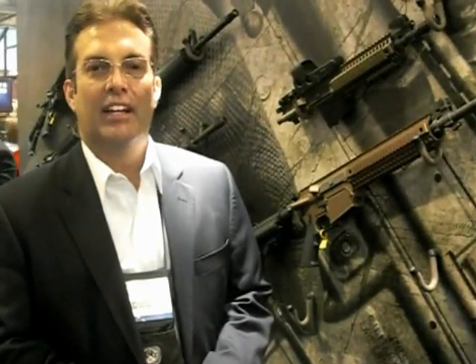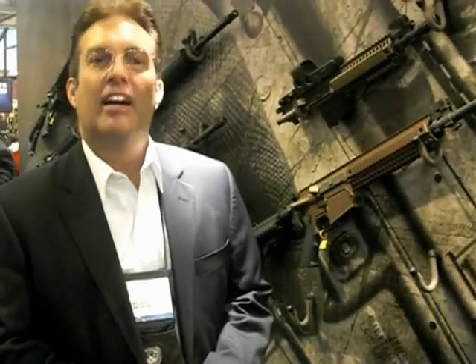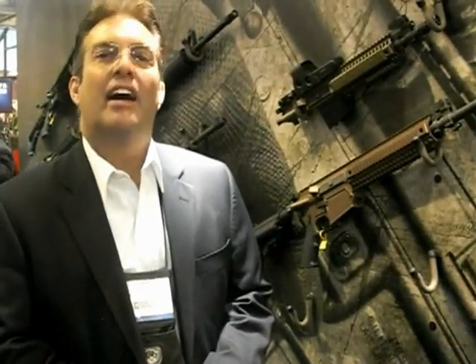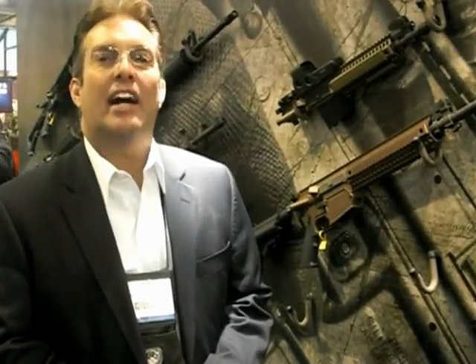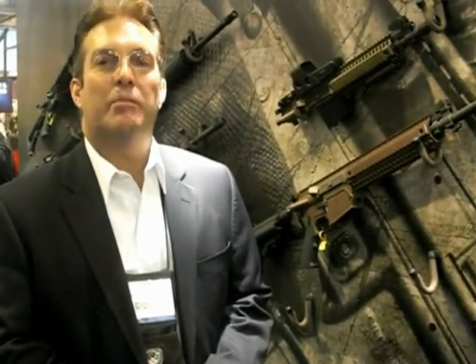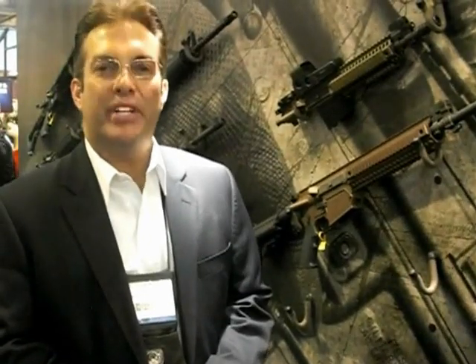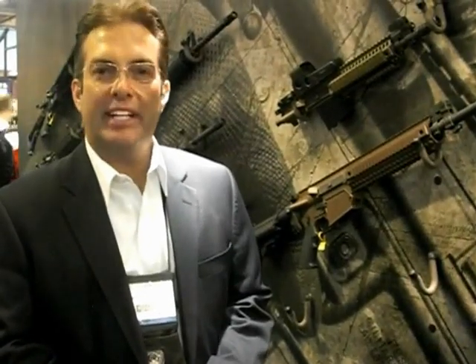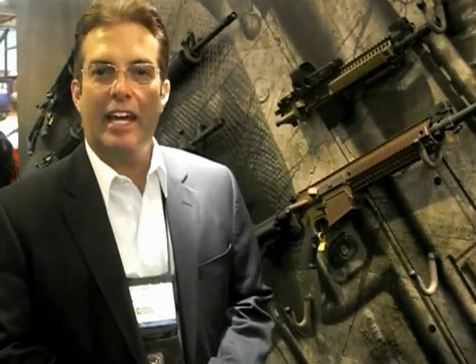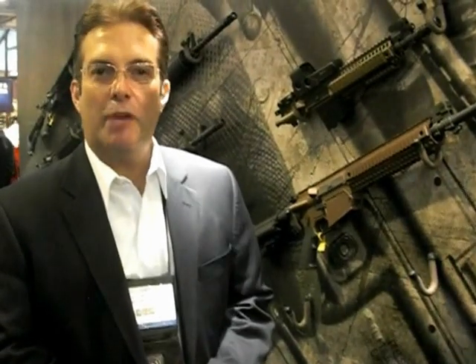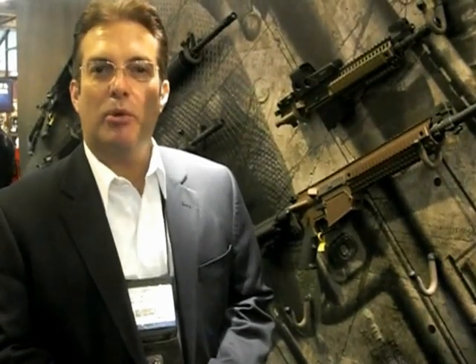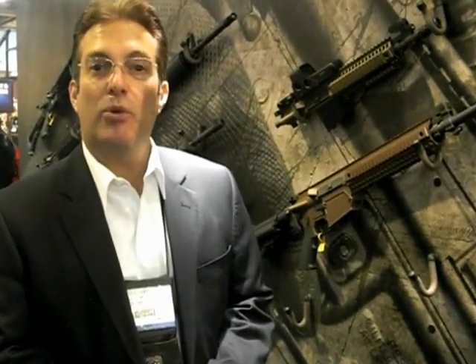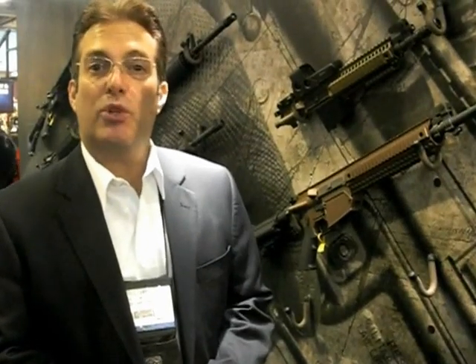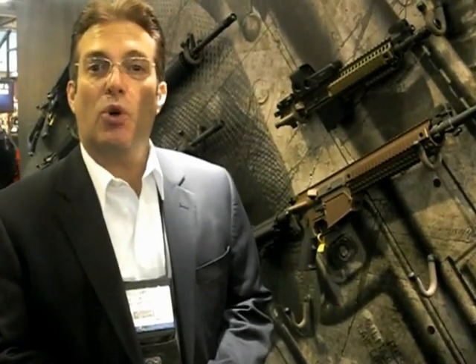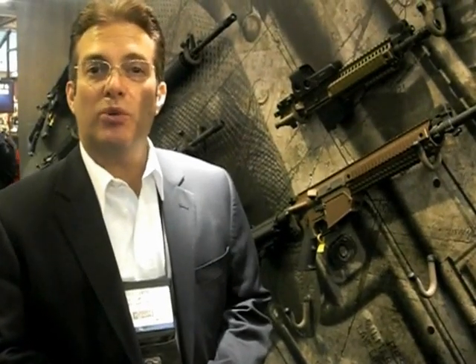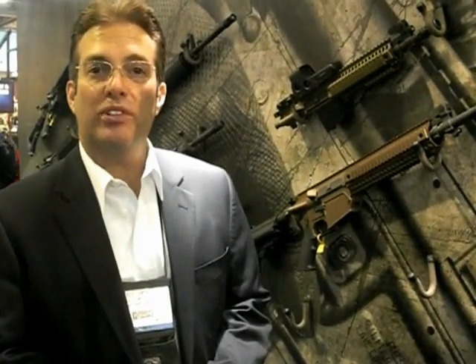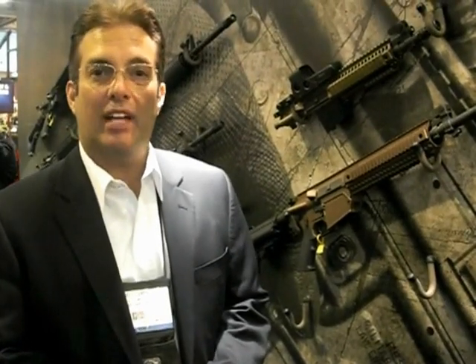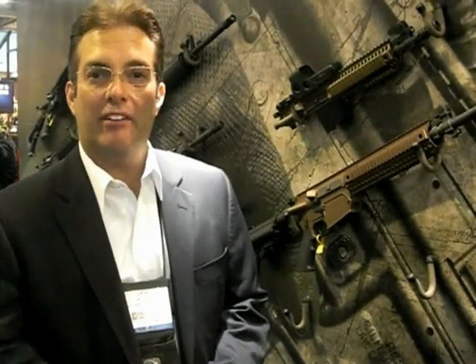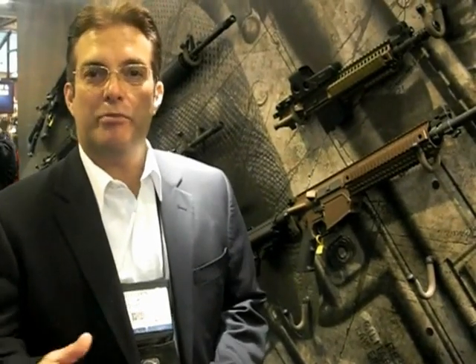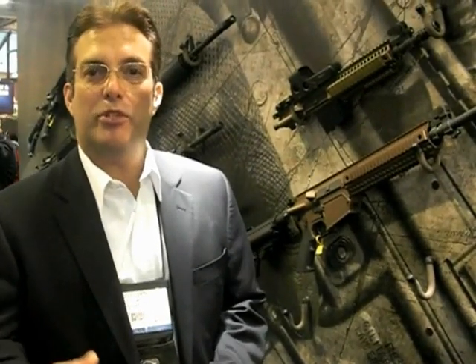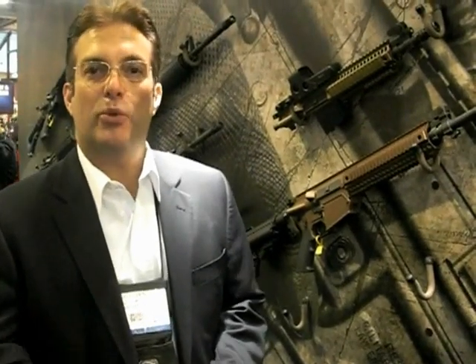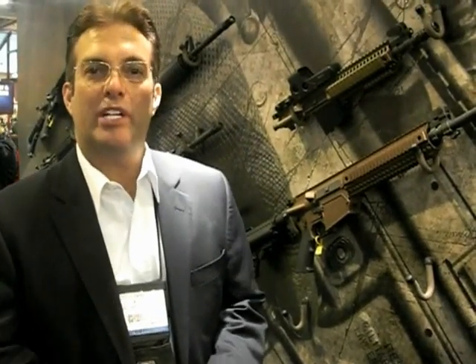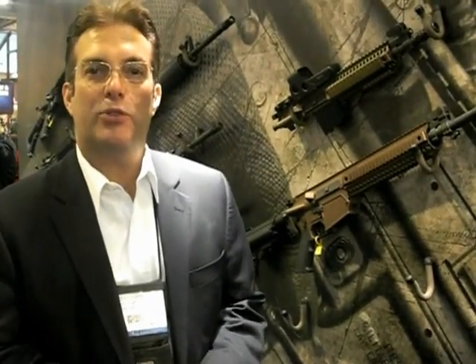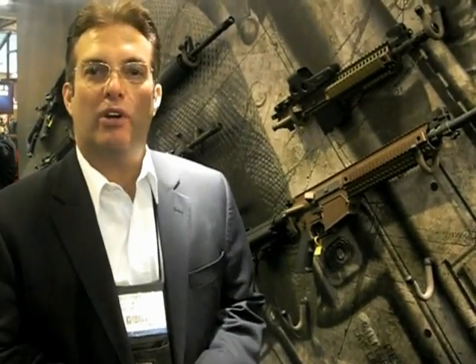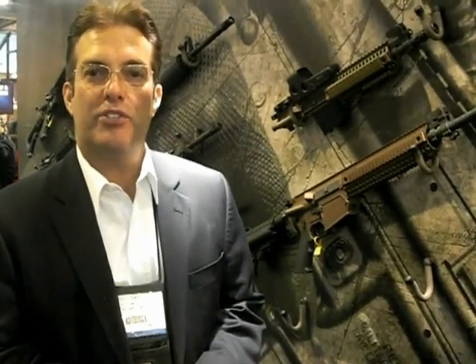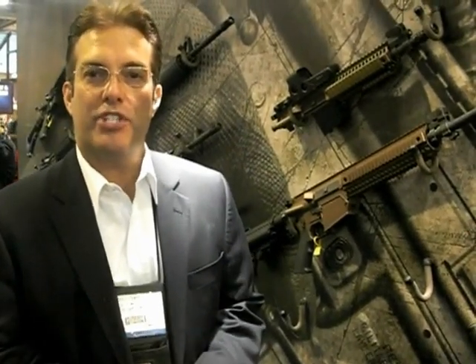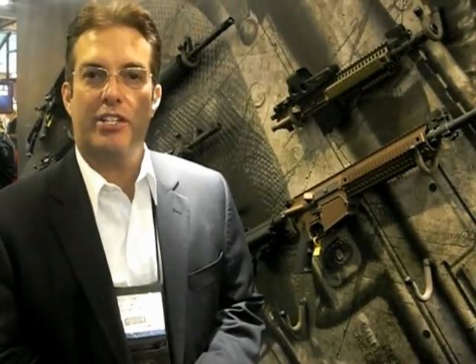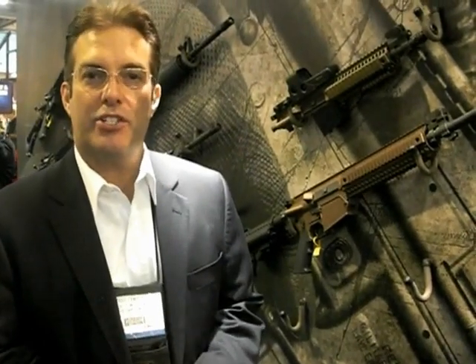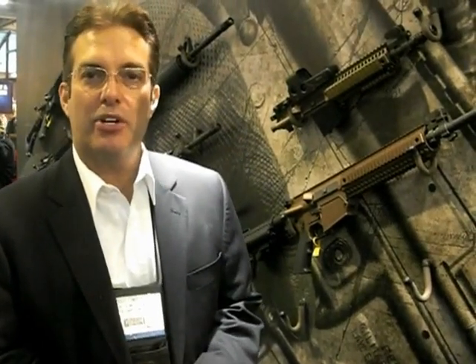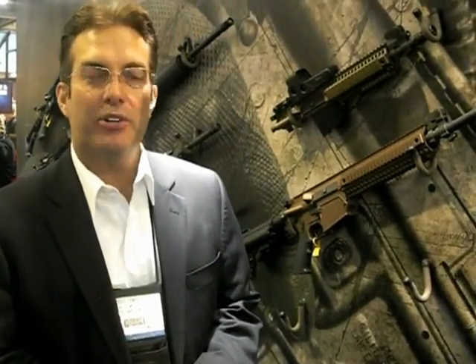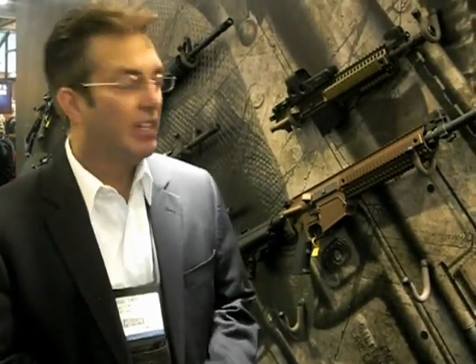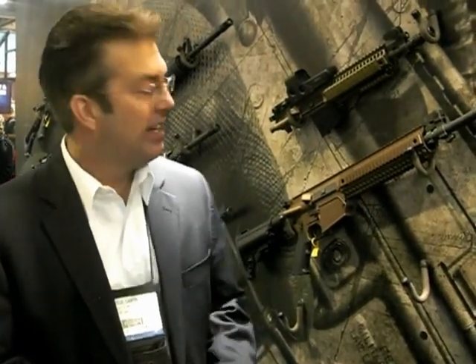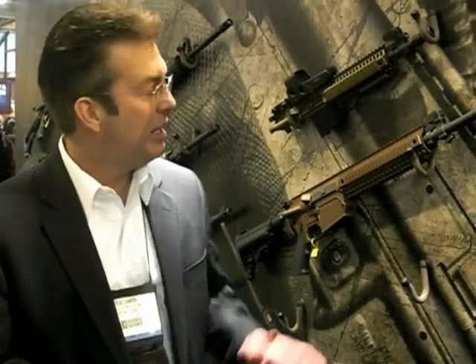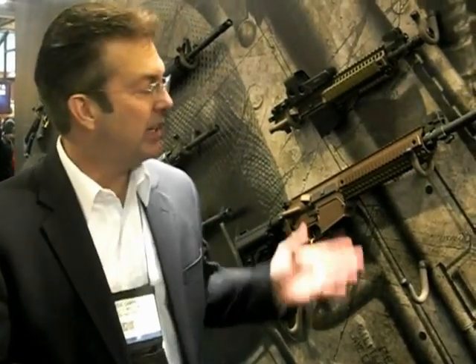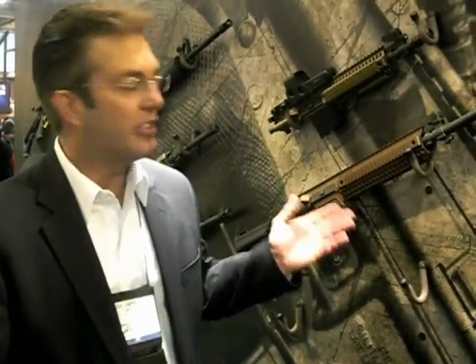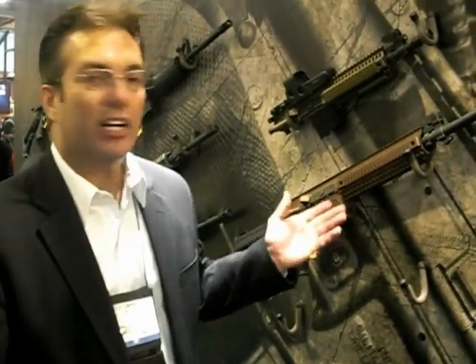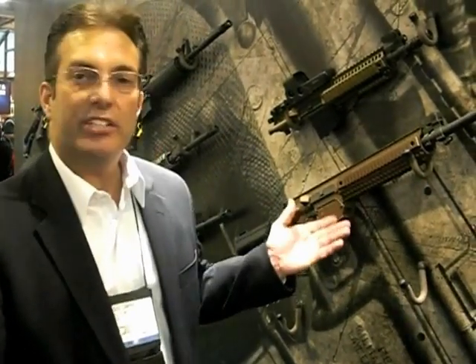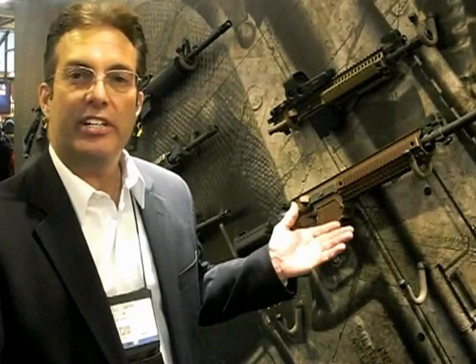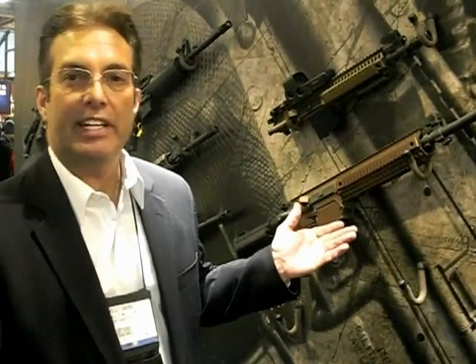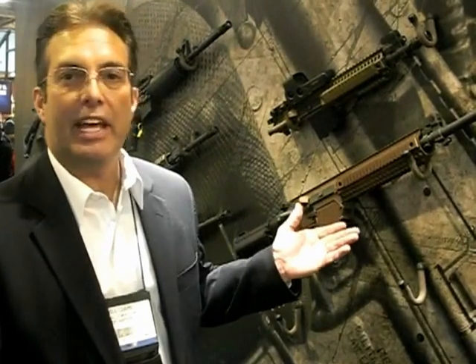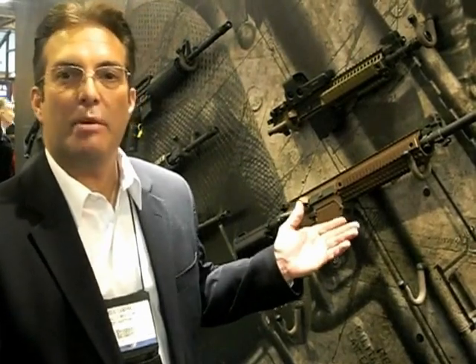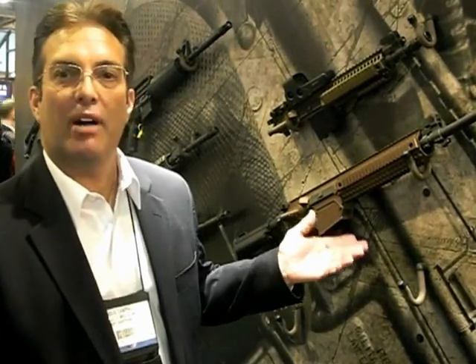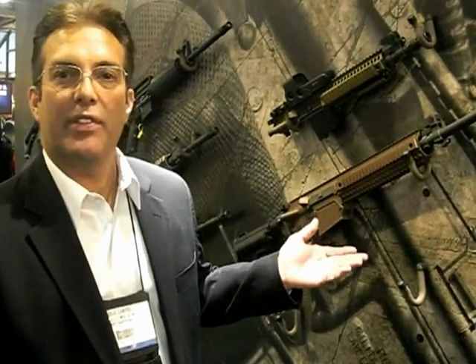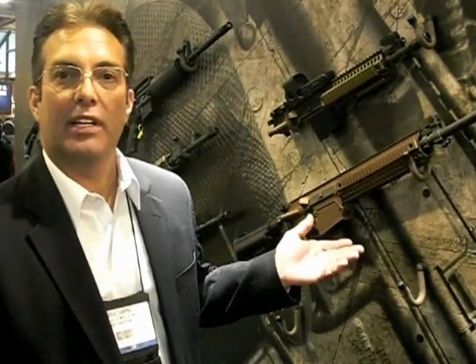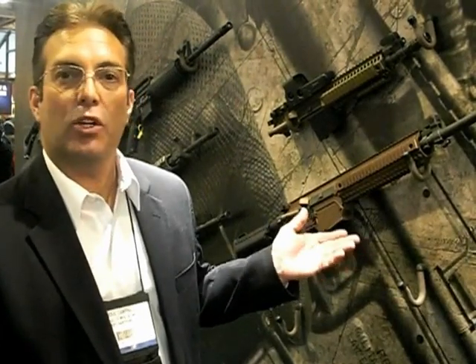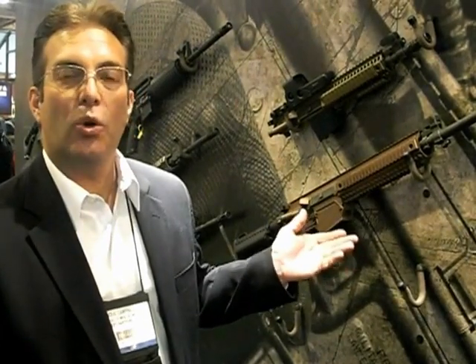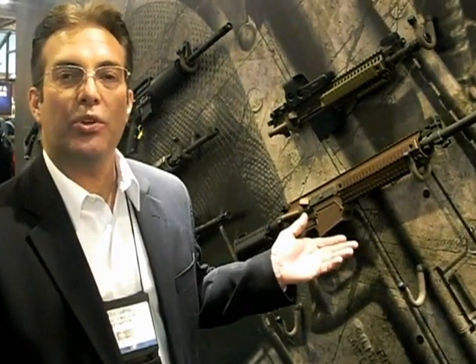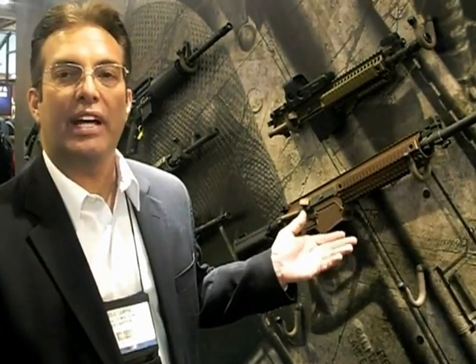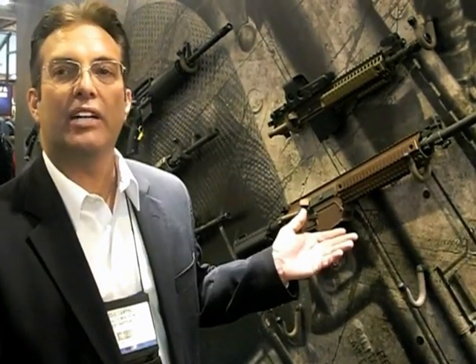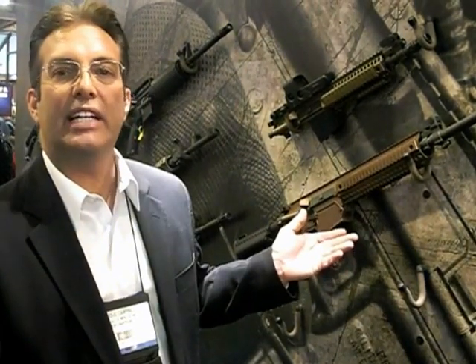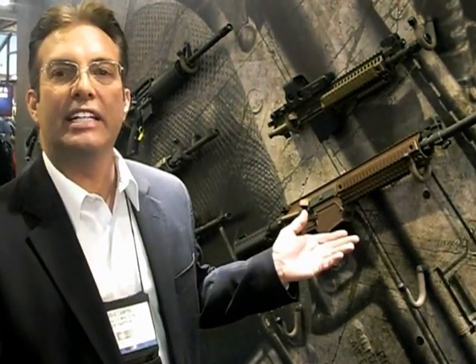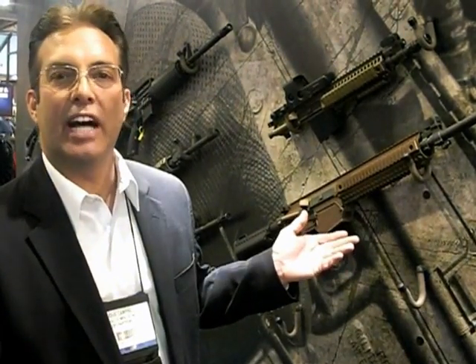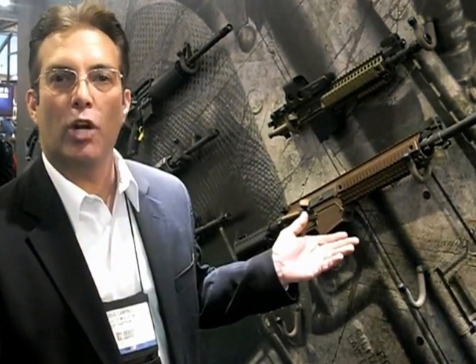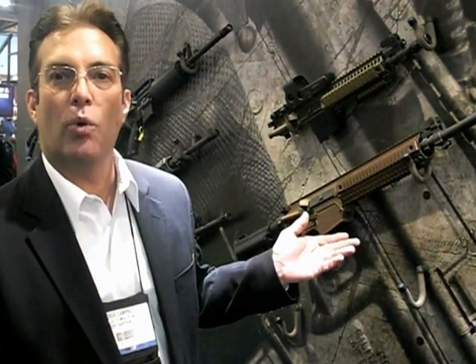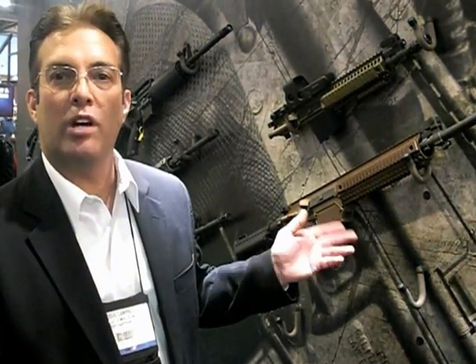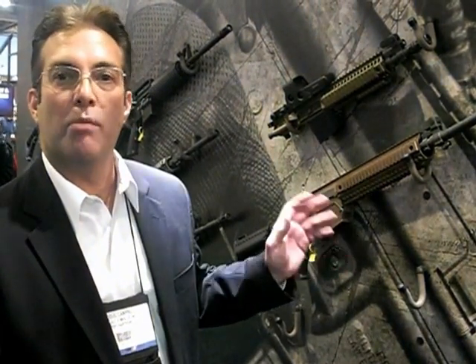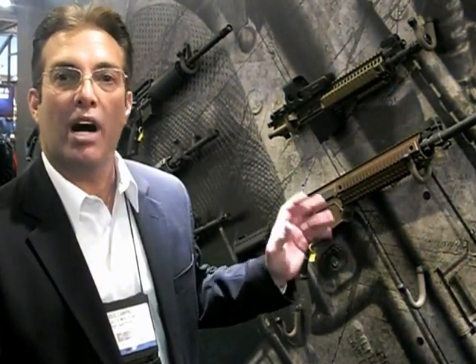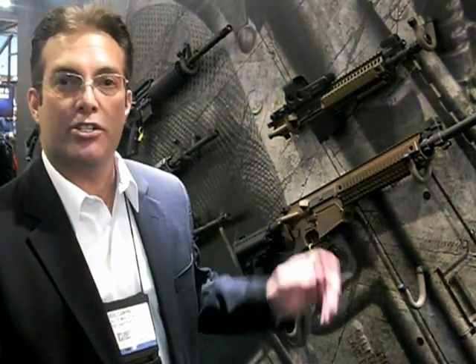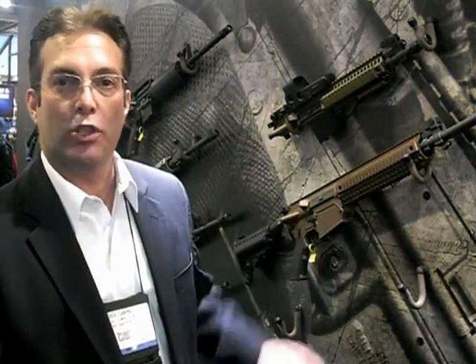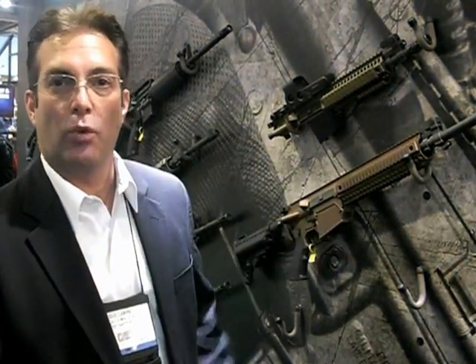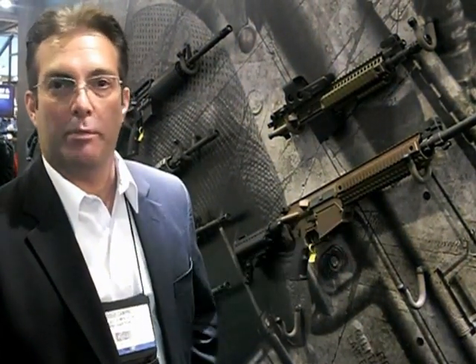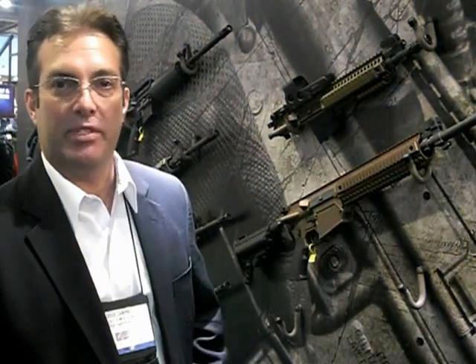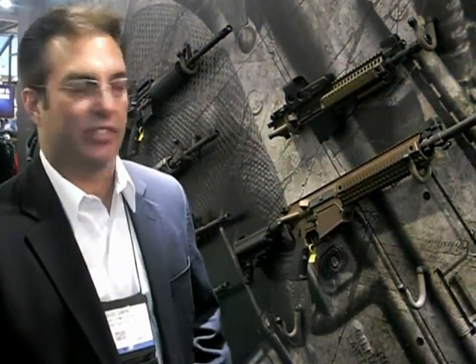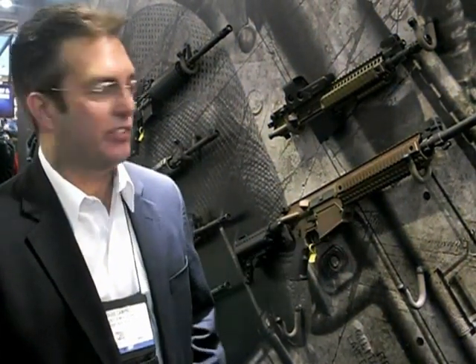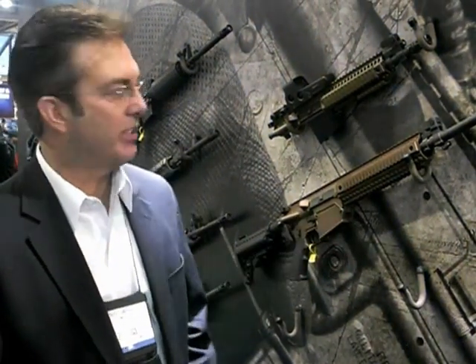Hi, I'm Doug Campbell with Colt, live from the 2012 SHOT Show. I'm going to talk to you today about the Colt LE 901 Modular Weapon System.